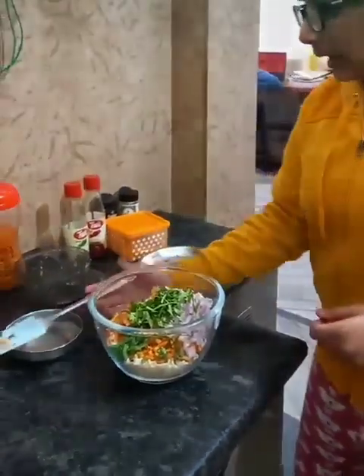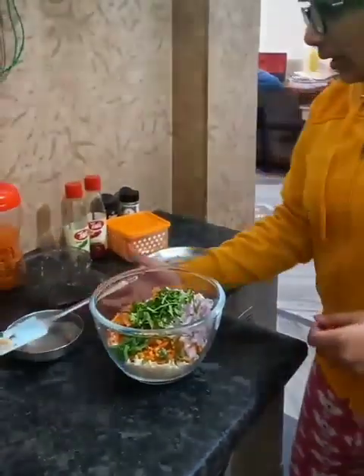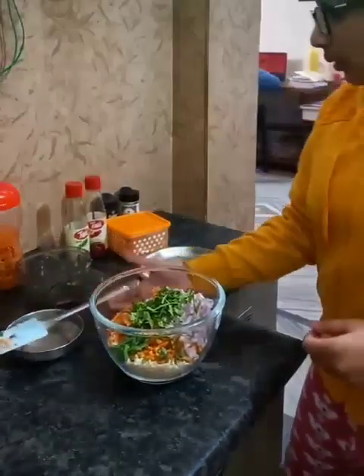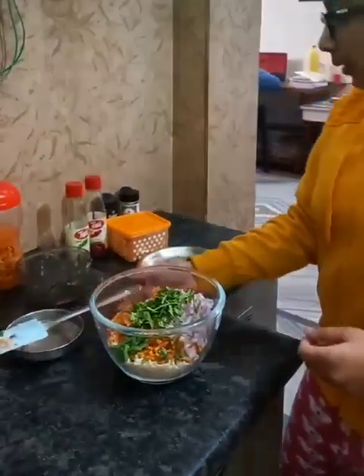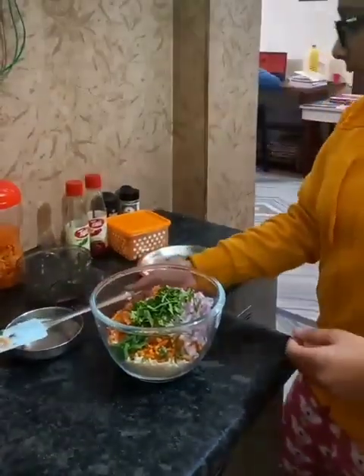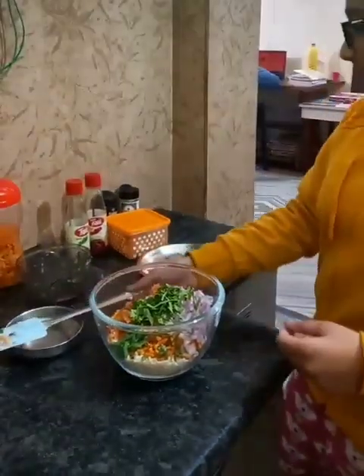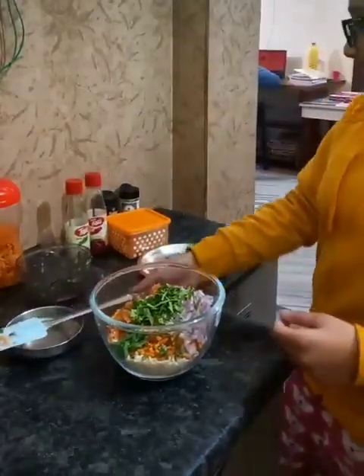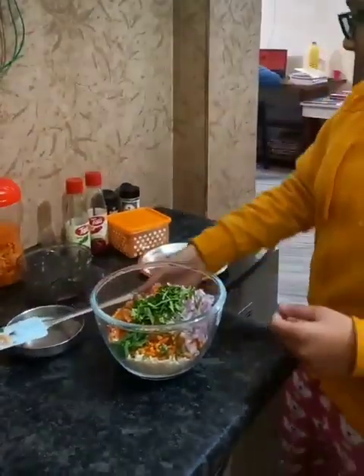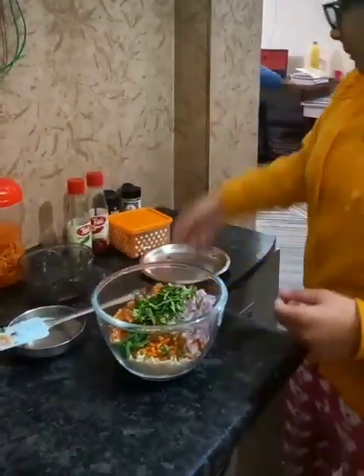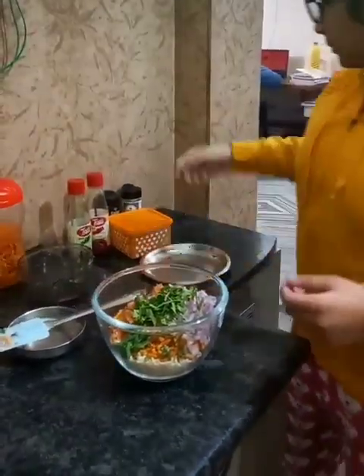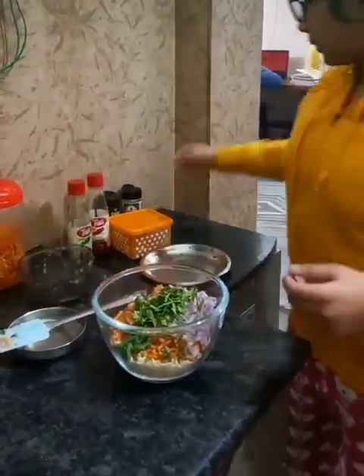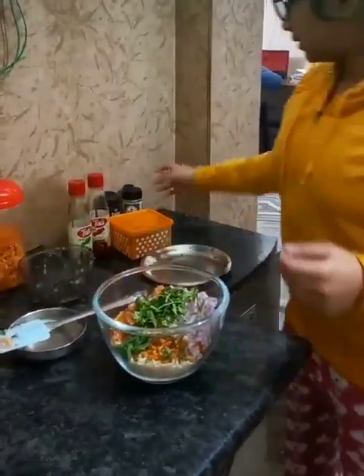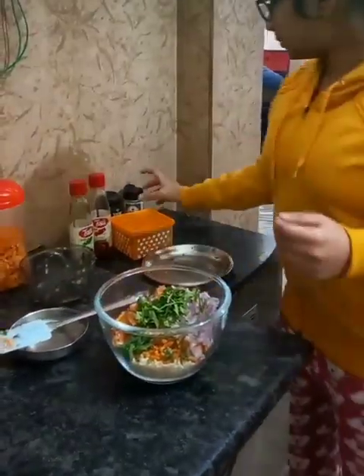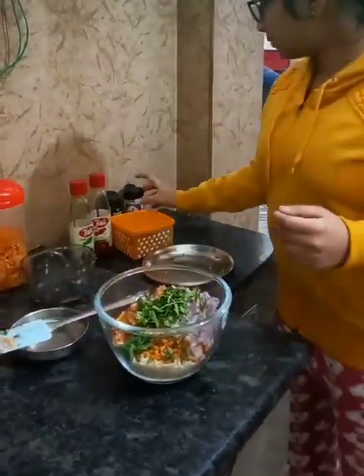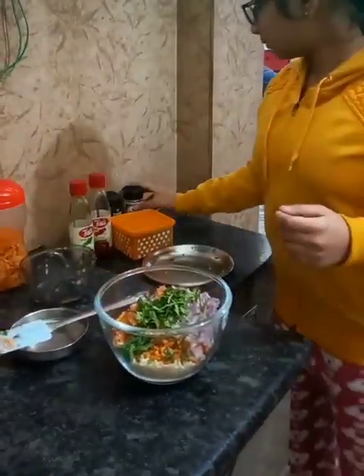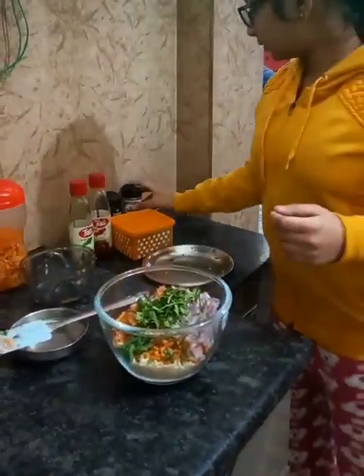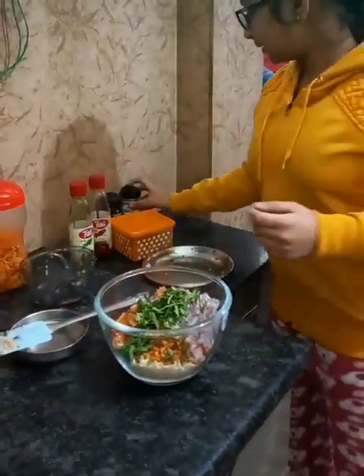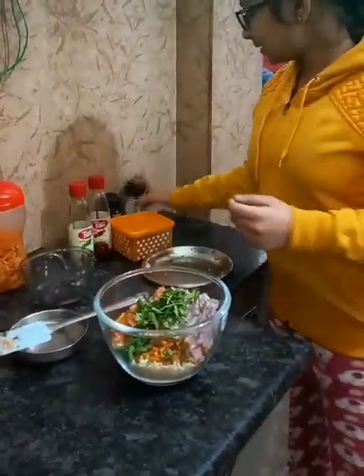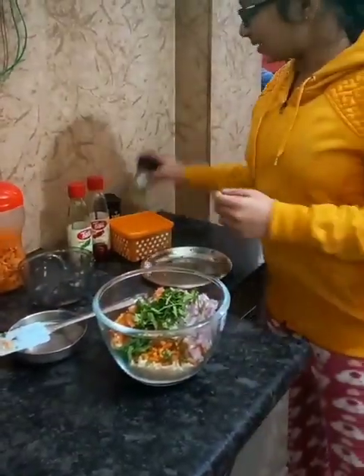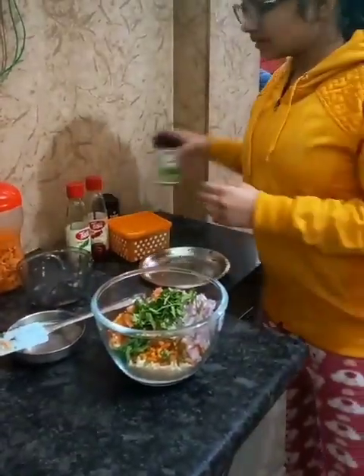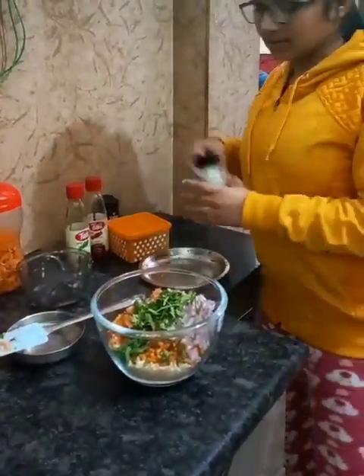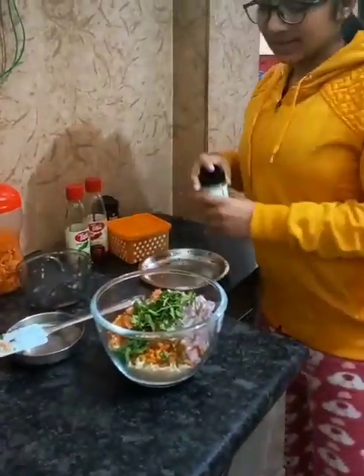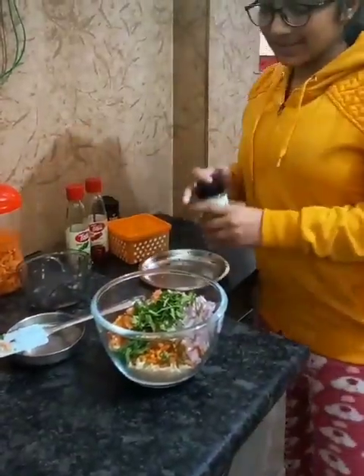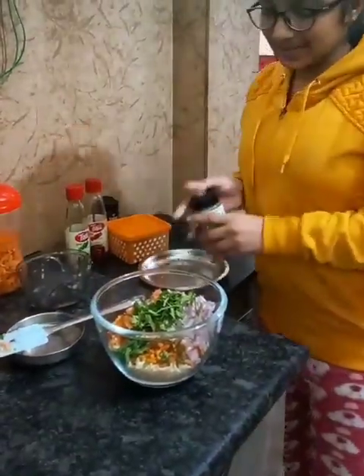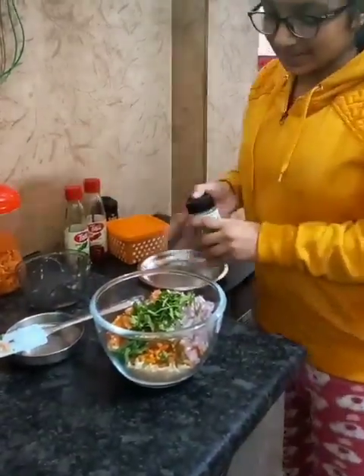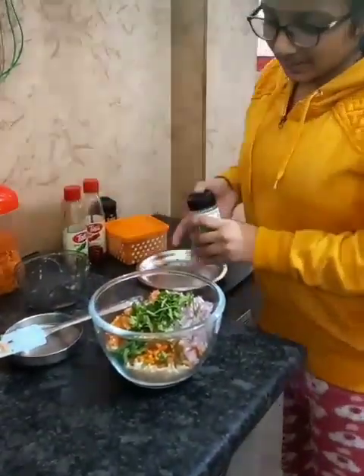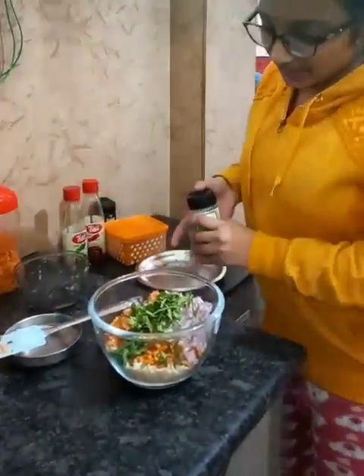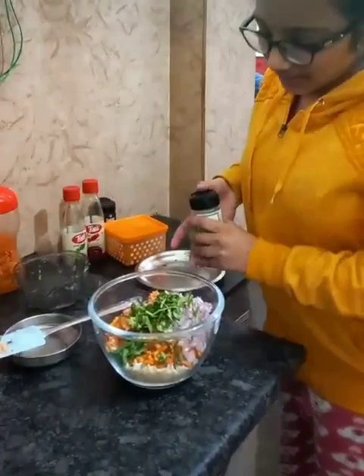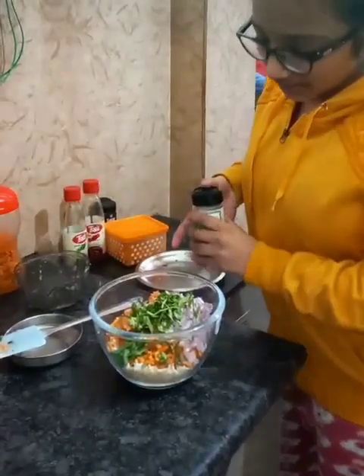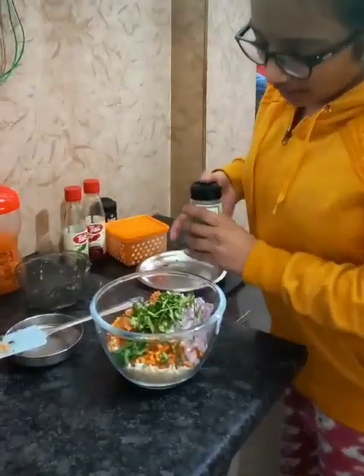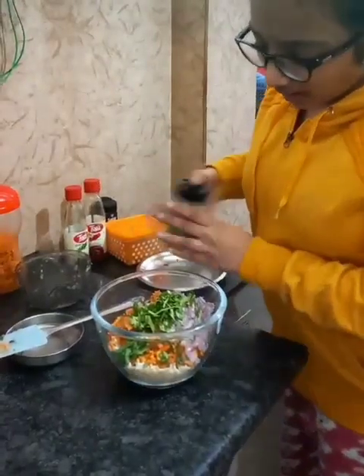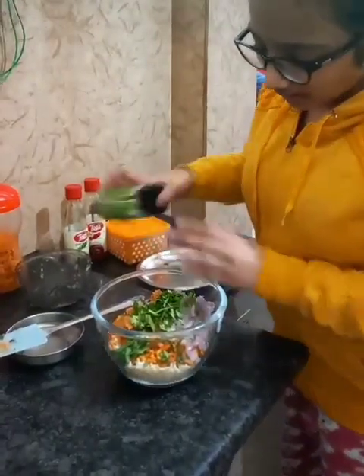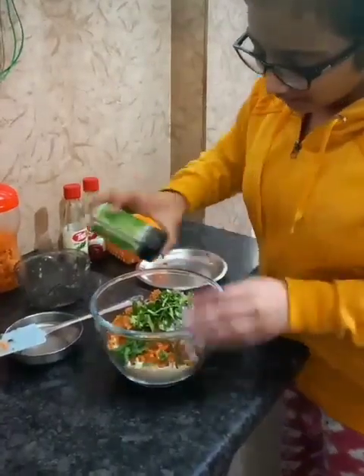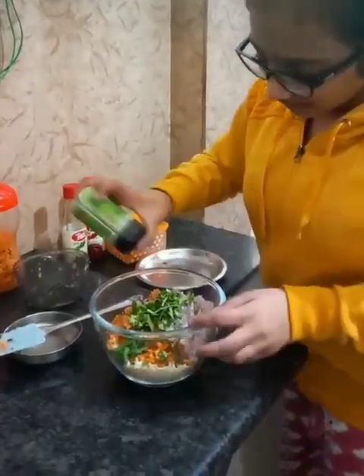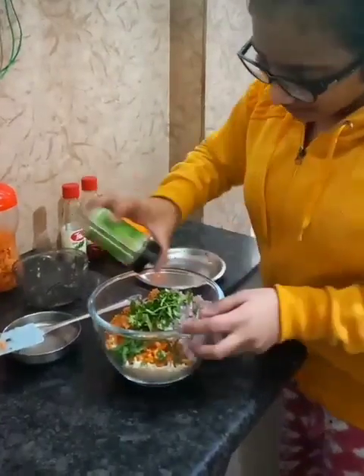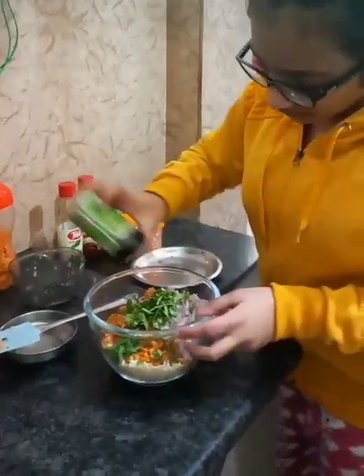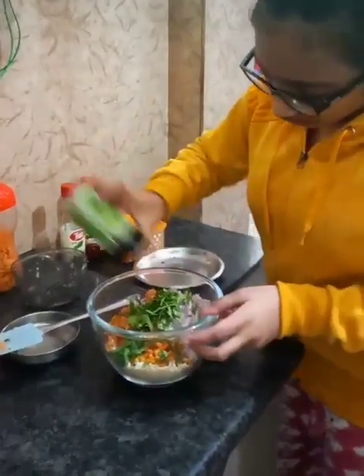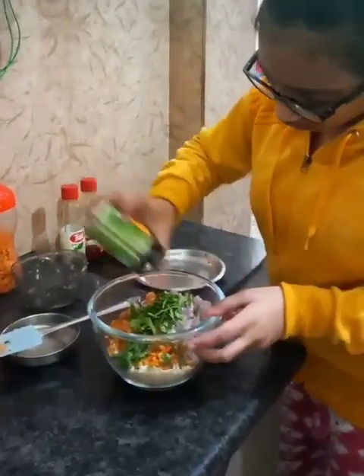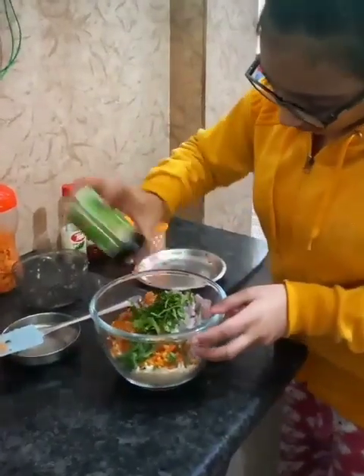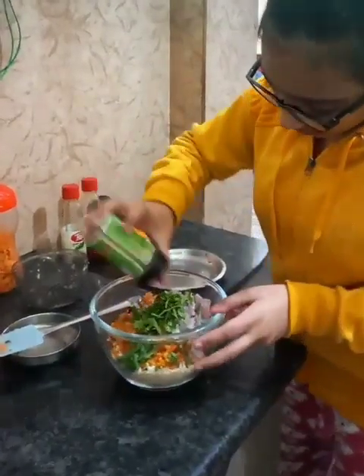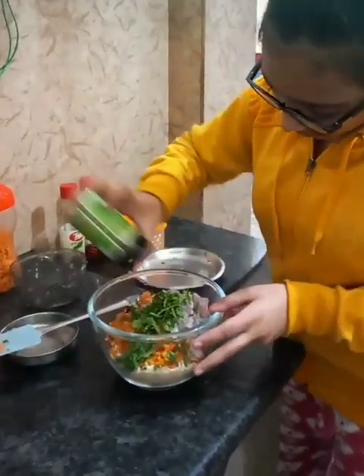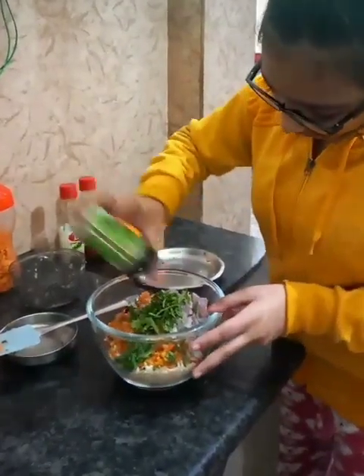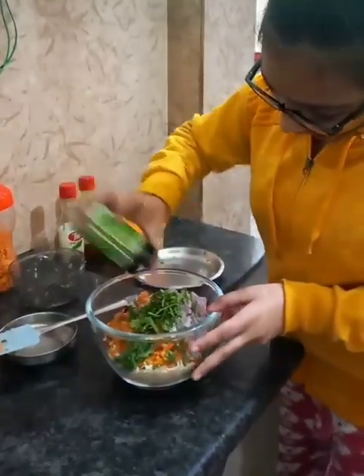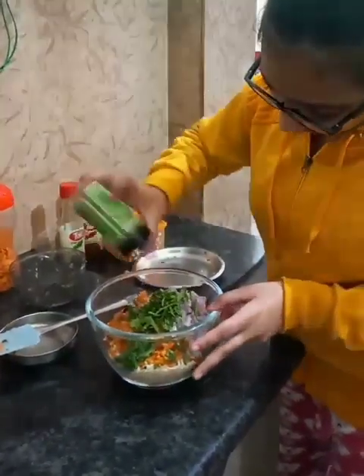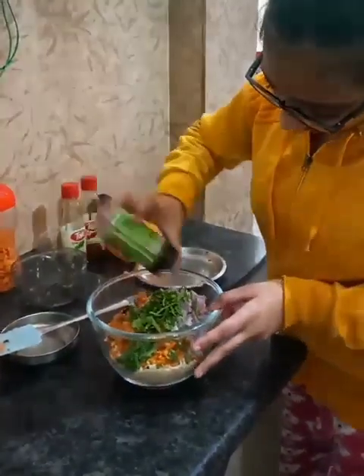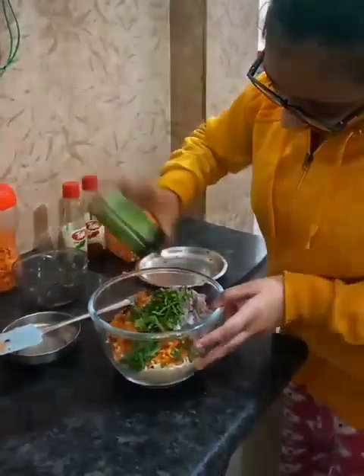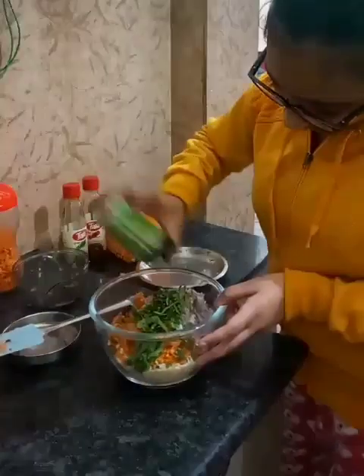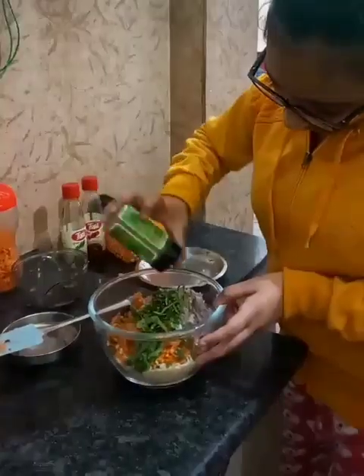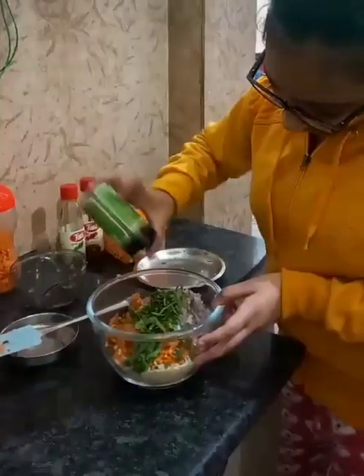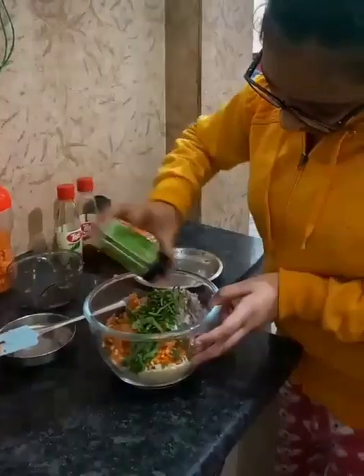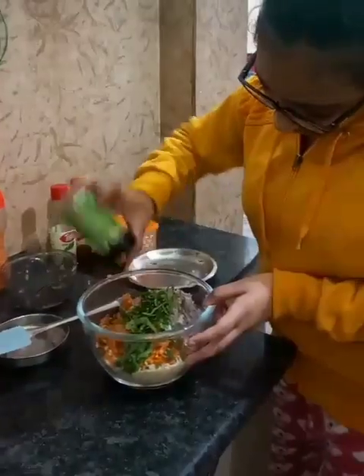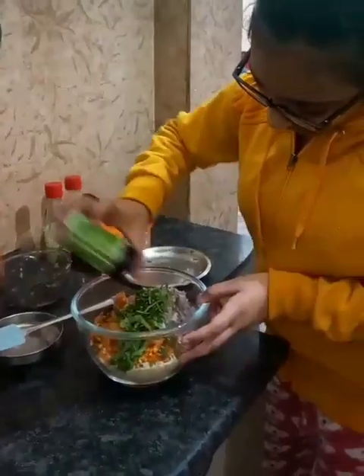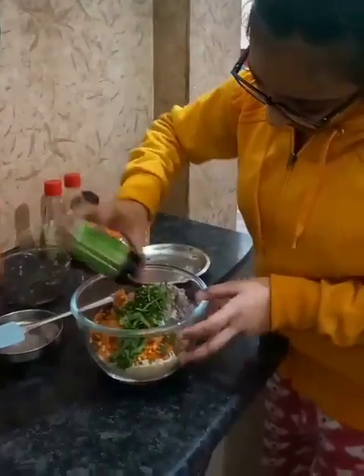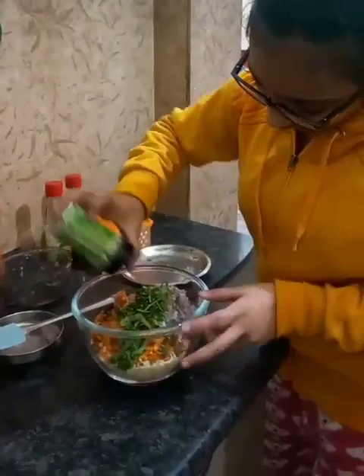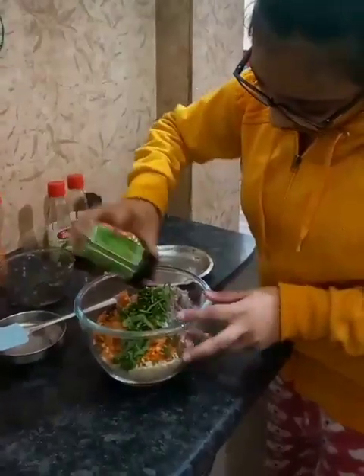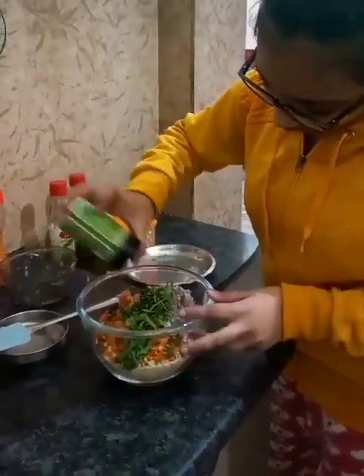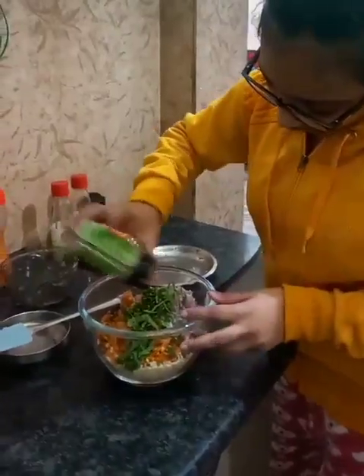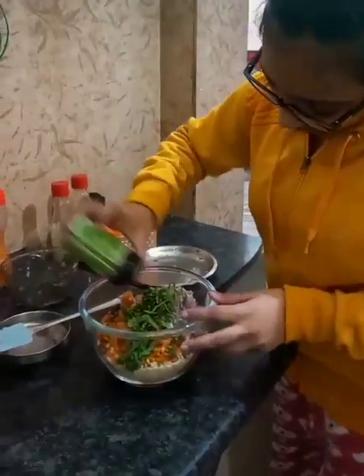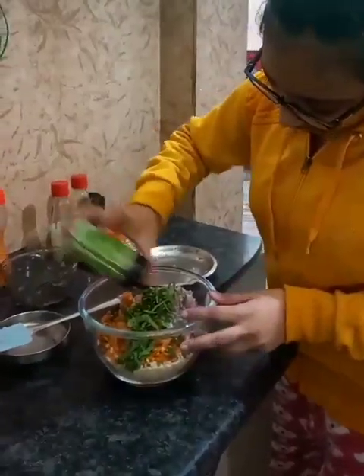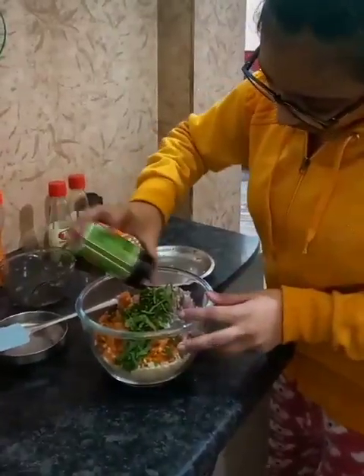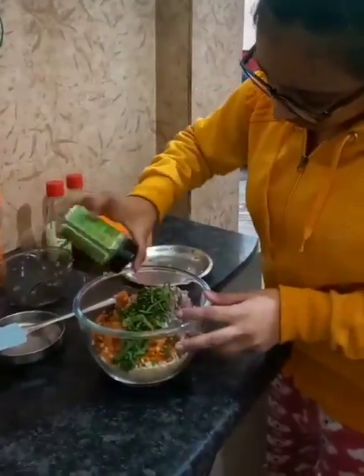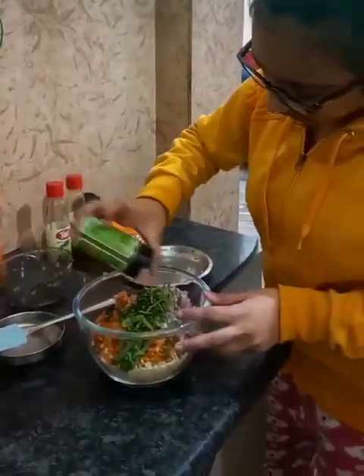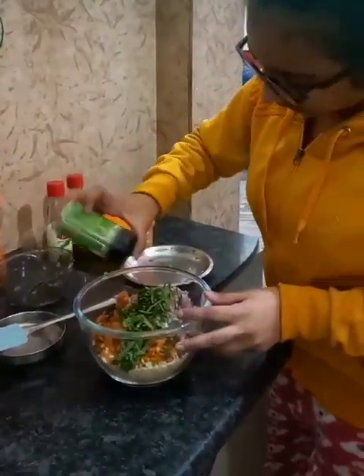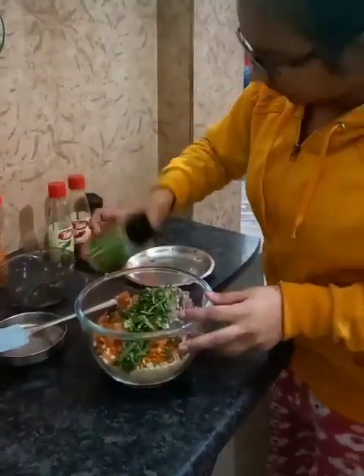Now I am going to pour these seasonings. These are all optional — if they are available at your home you can add them.